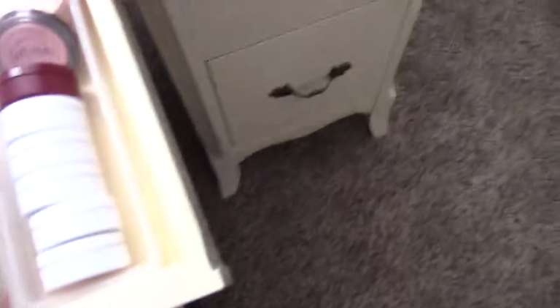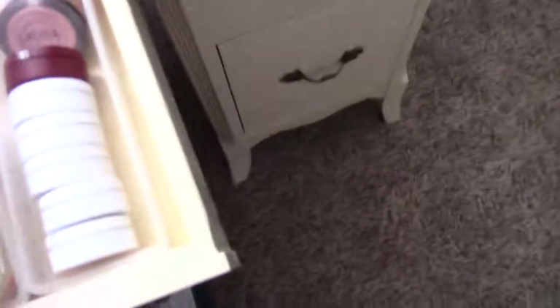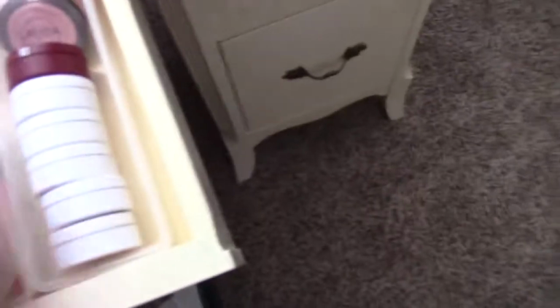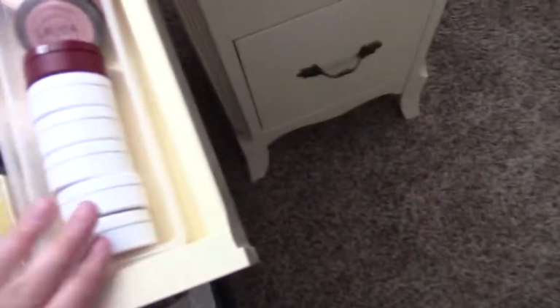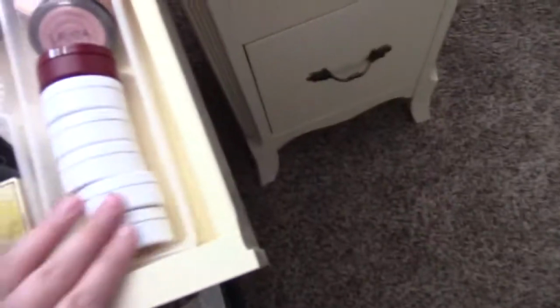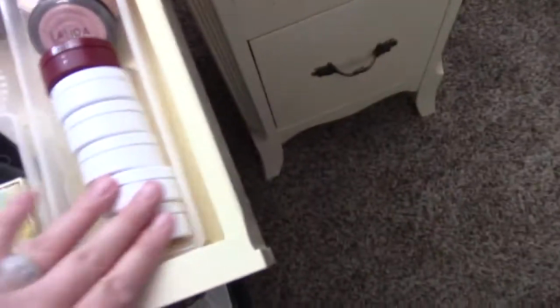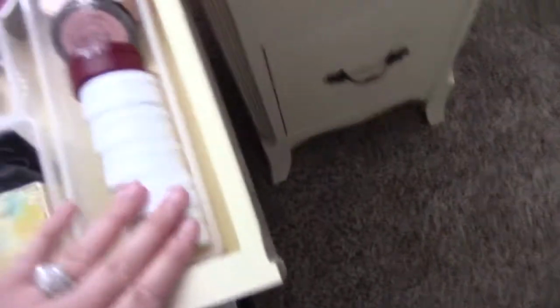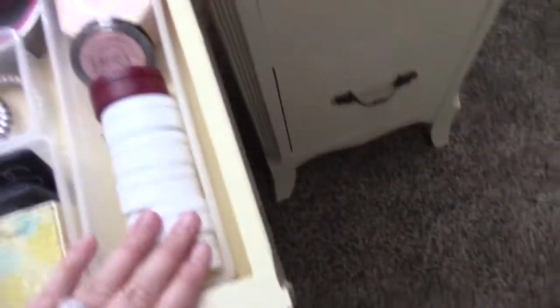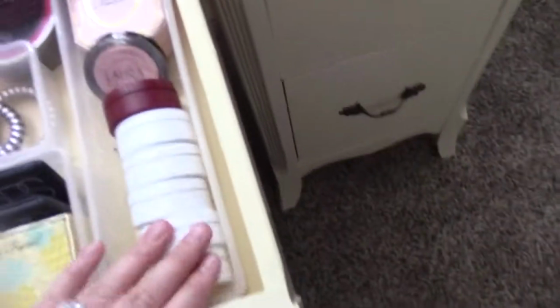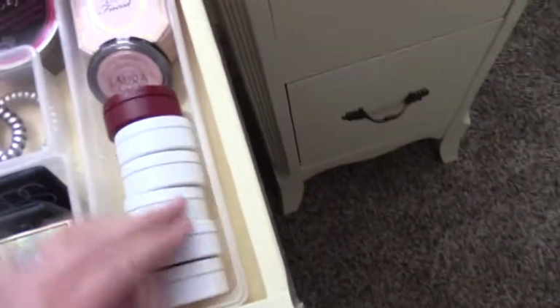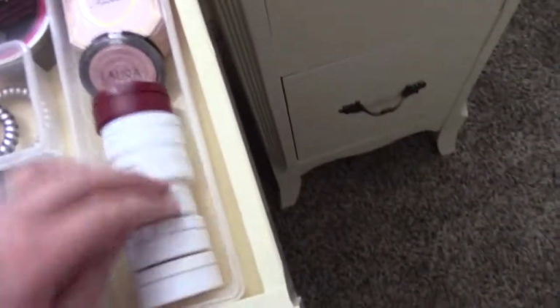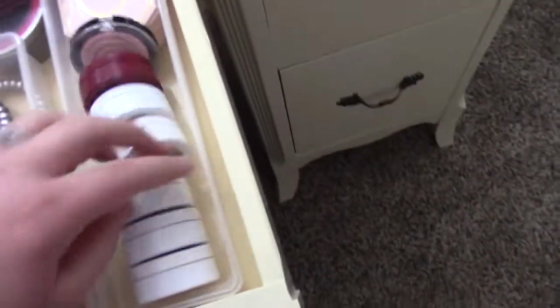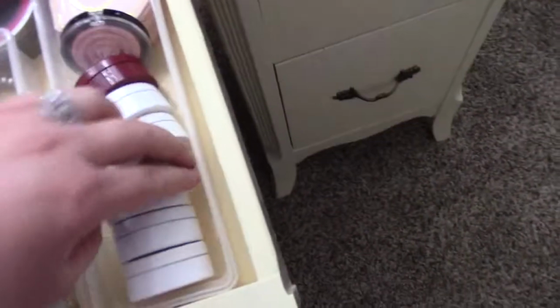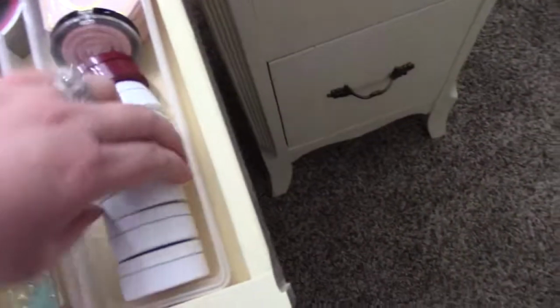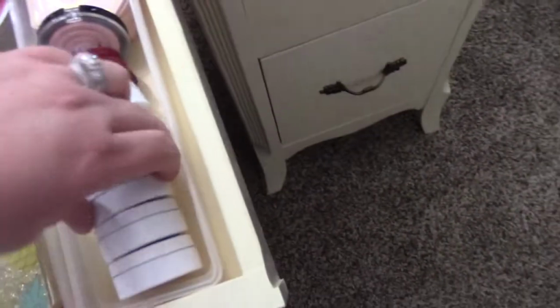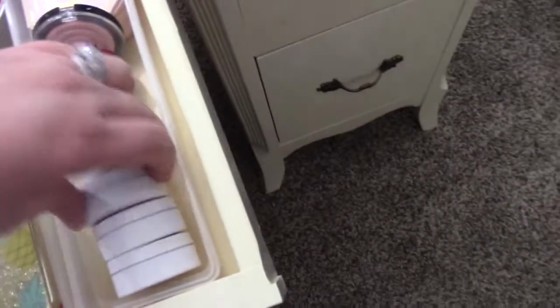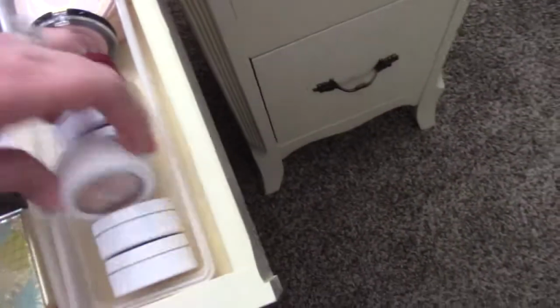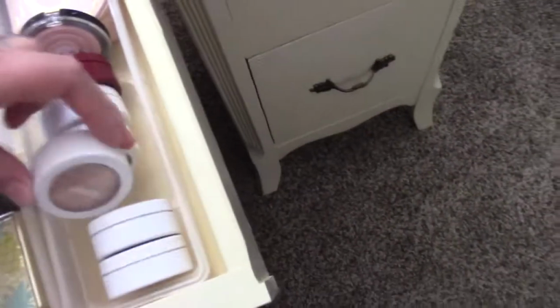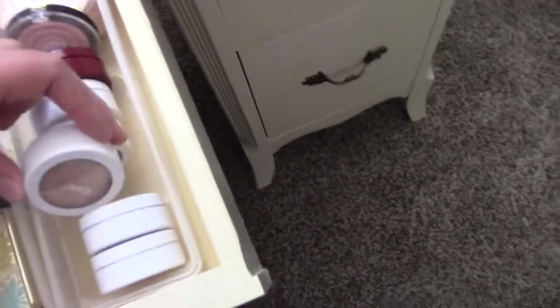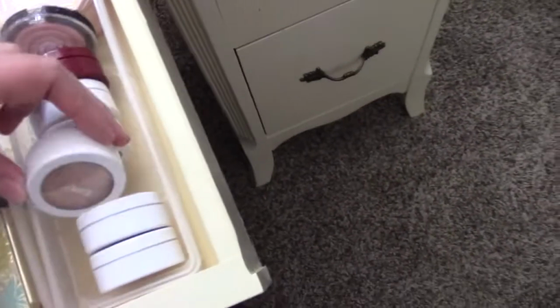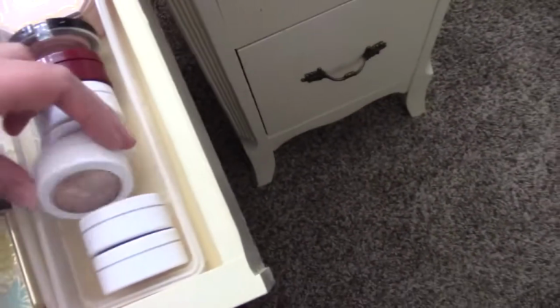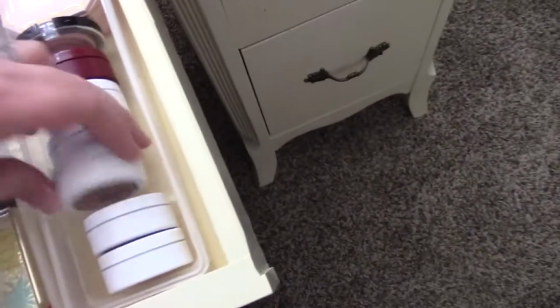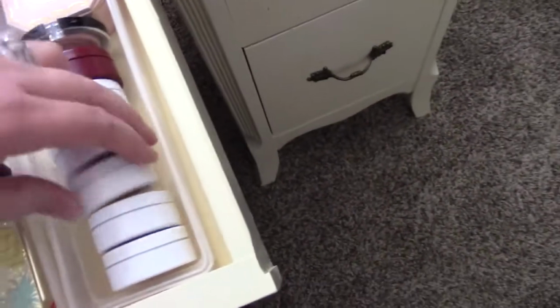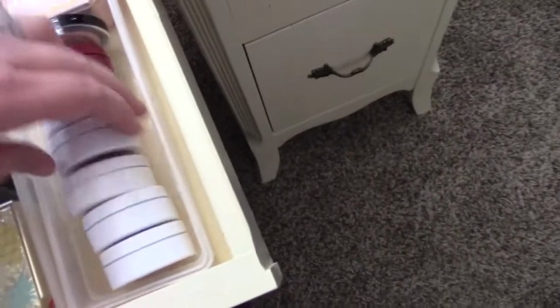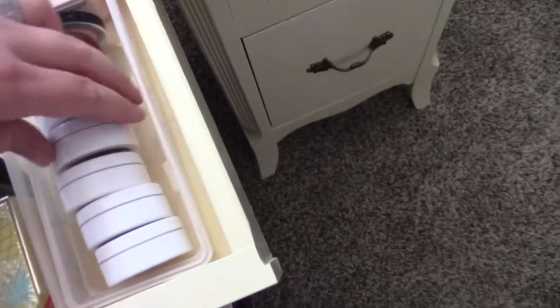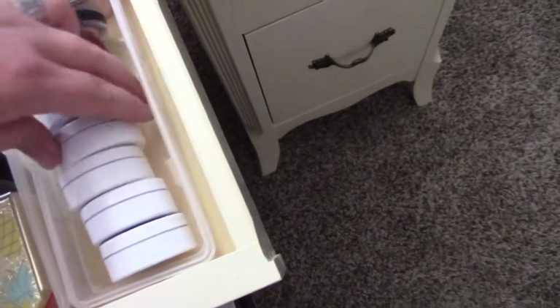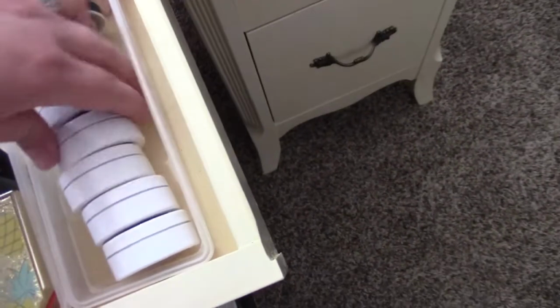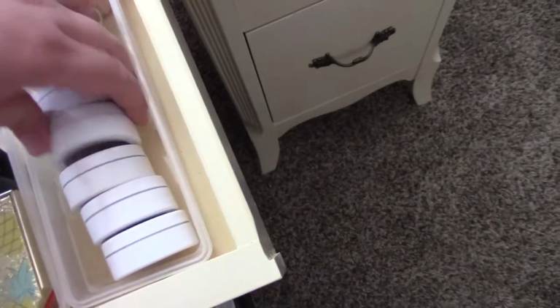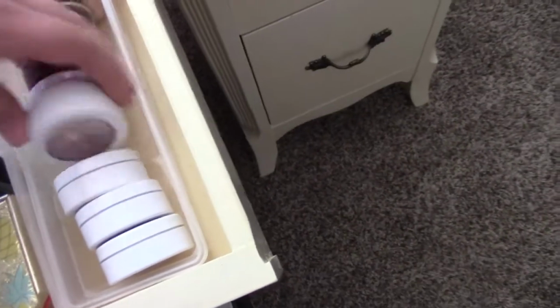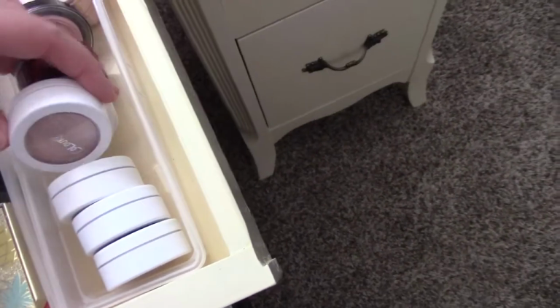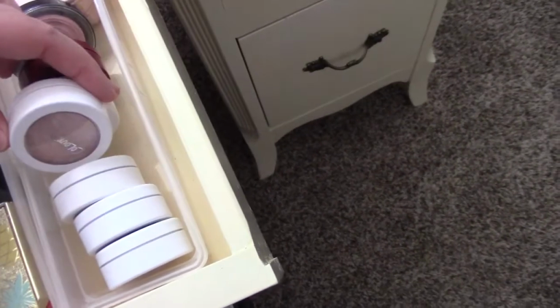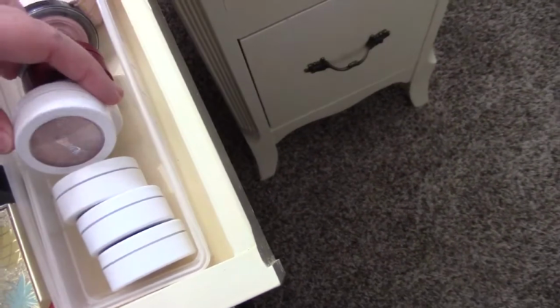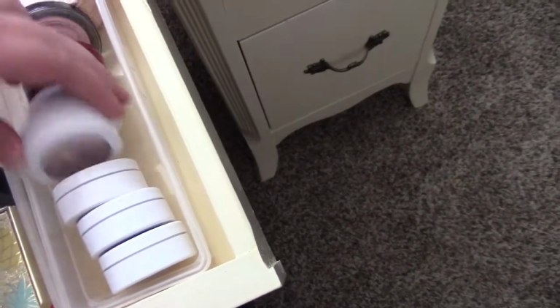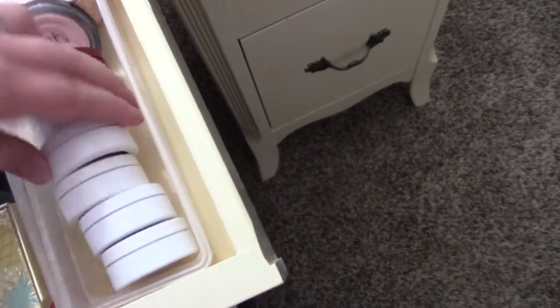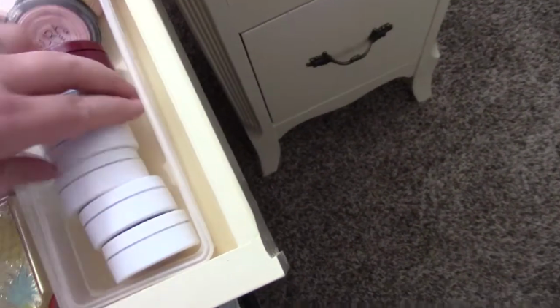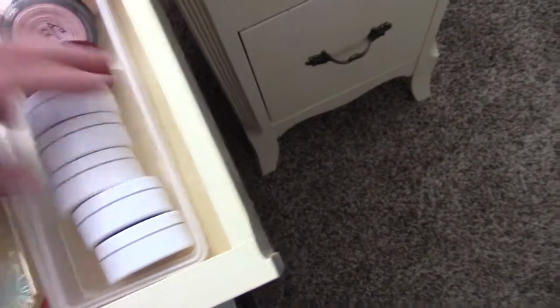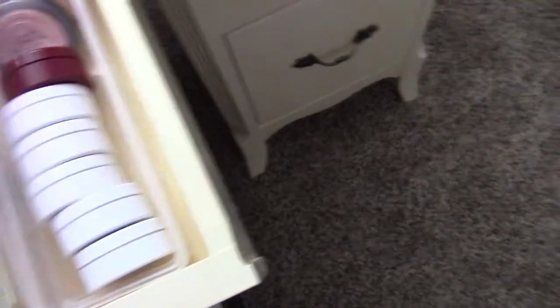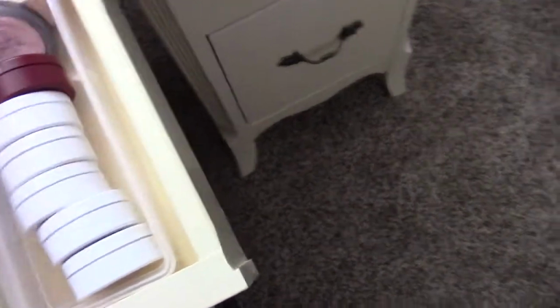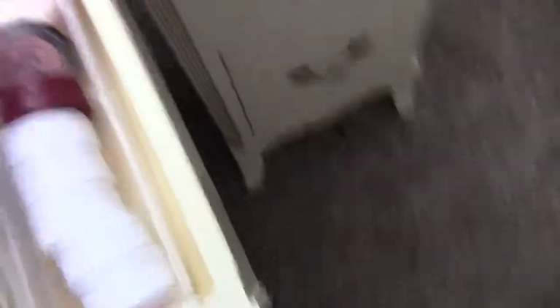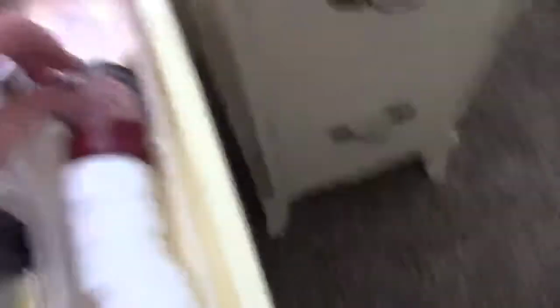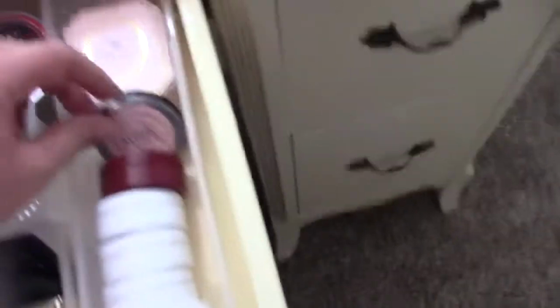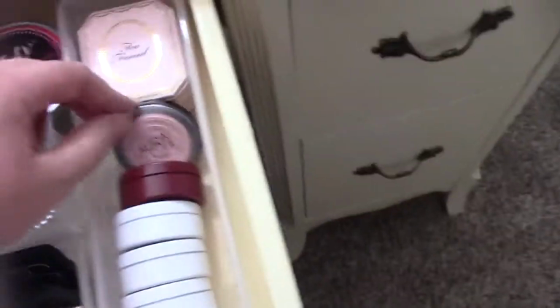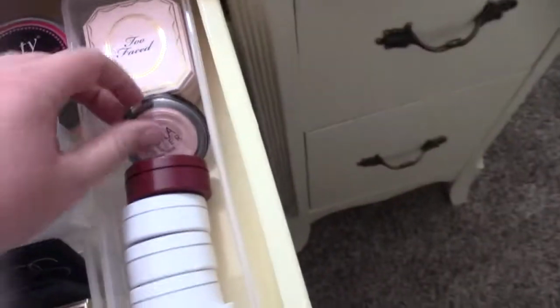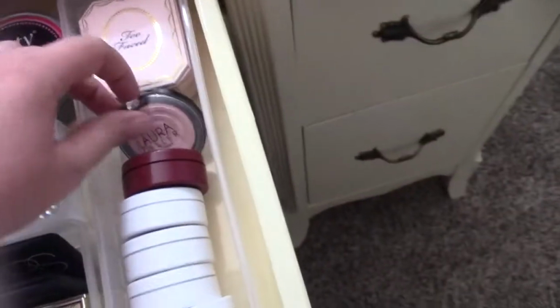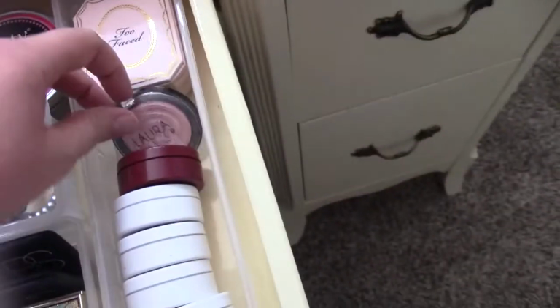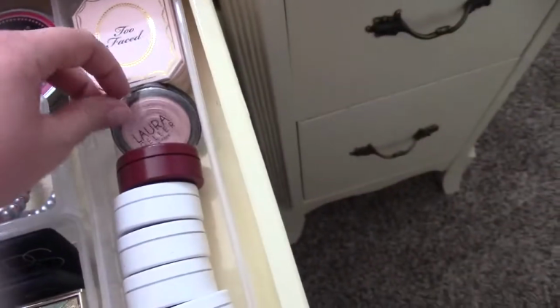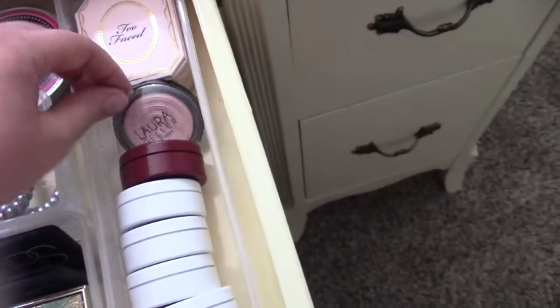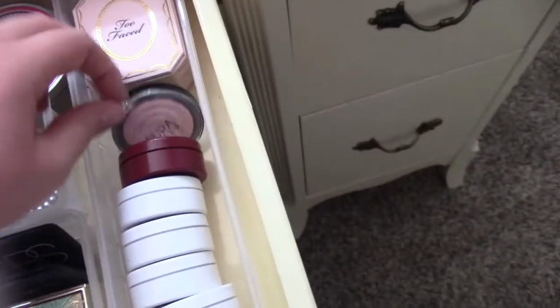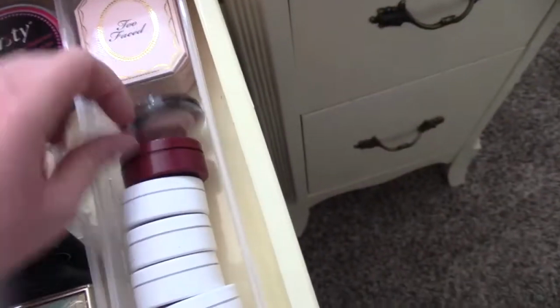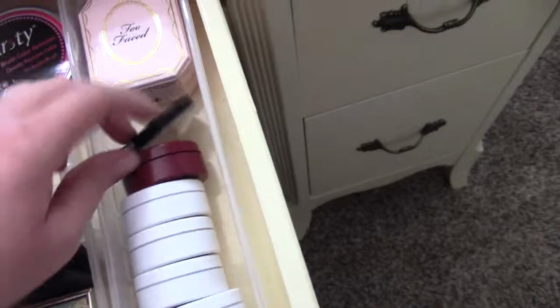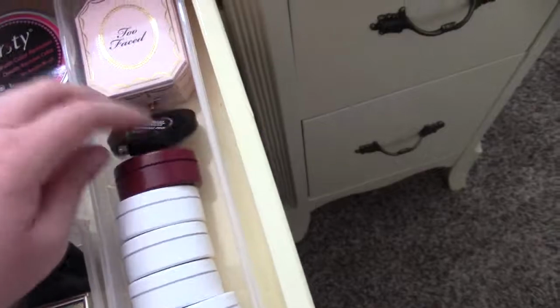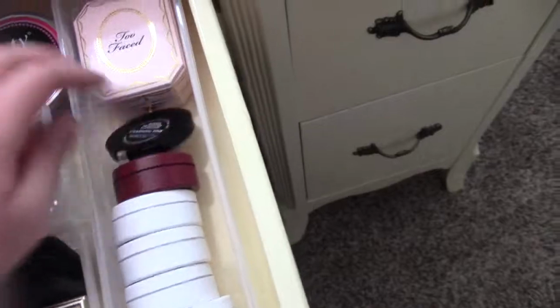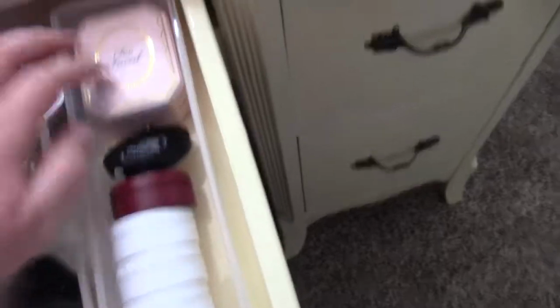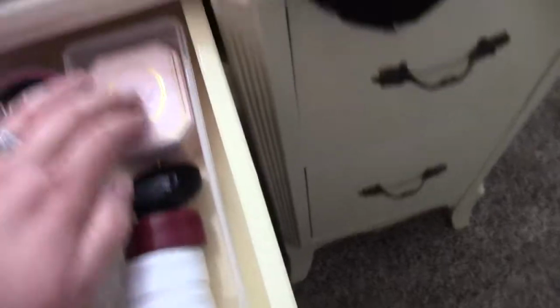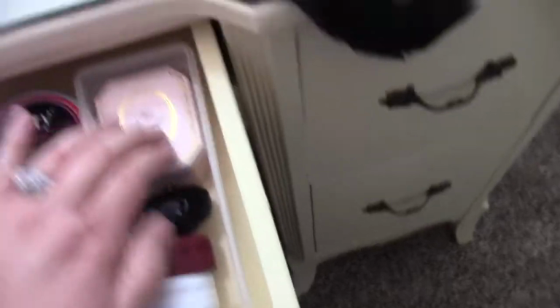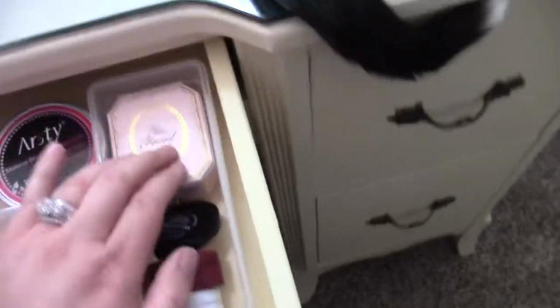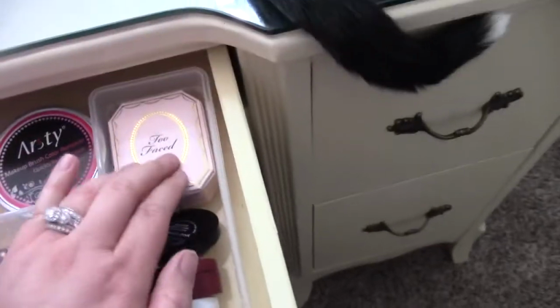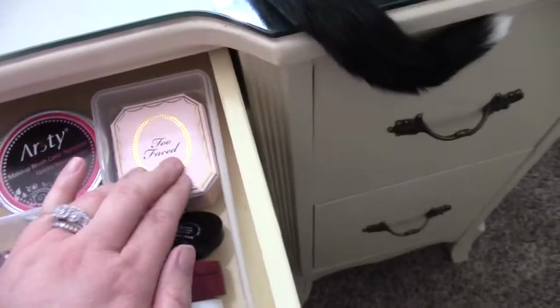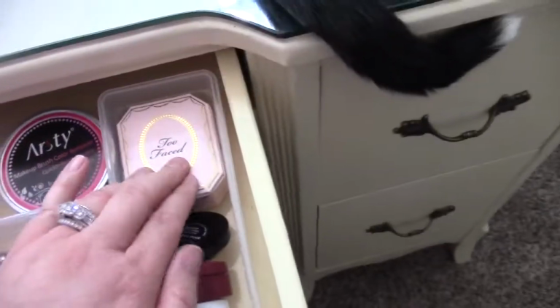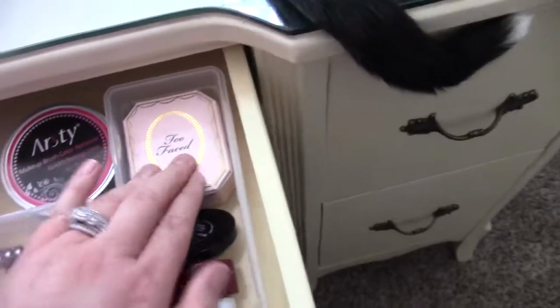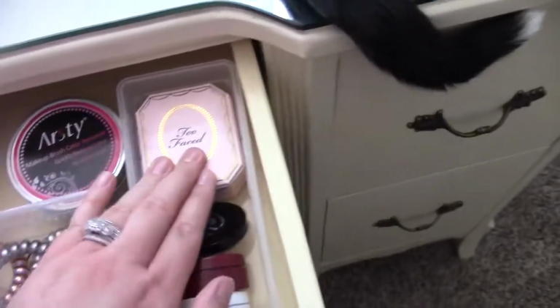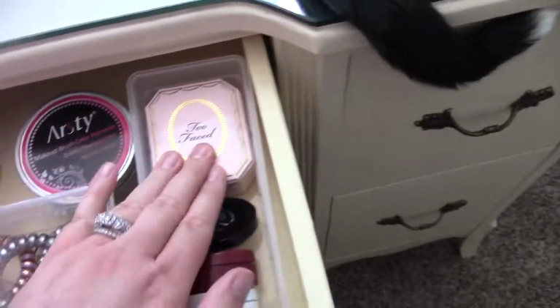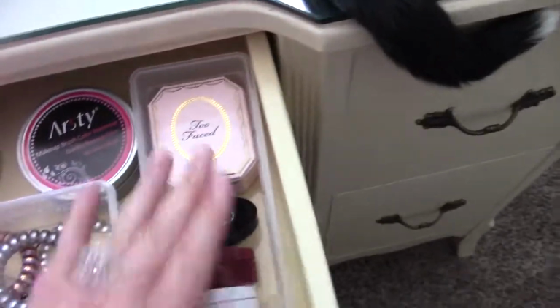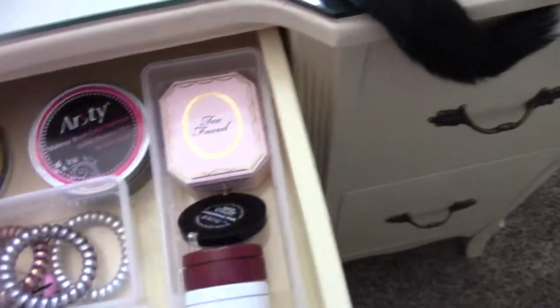And then over here I have more highlighters — these are all Colourpop, Laura Geller, and Too Faced.